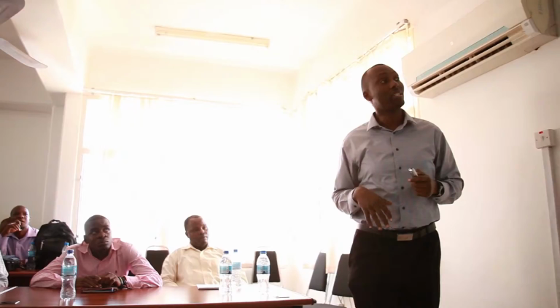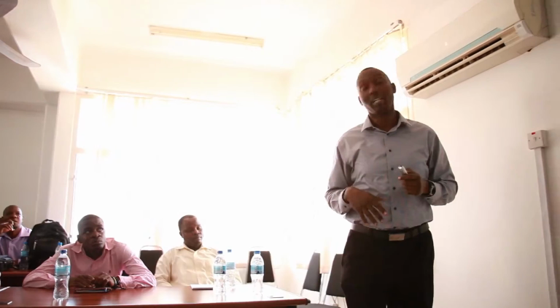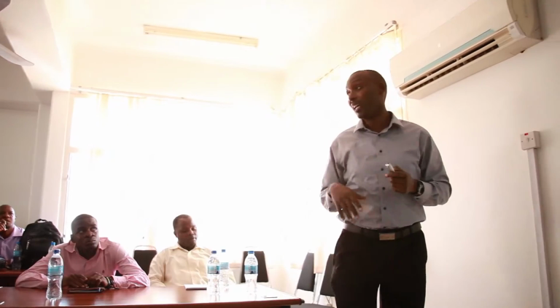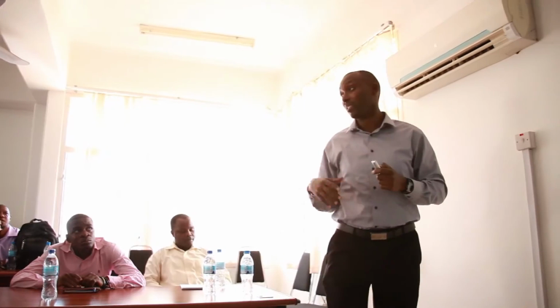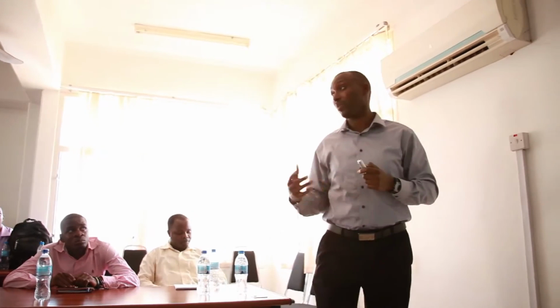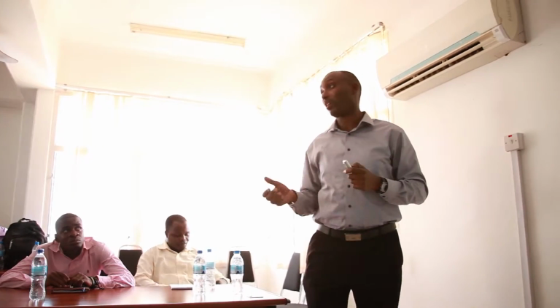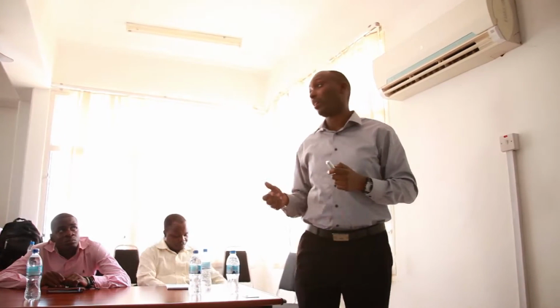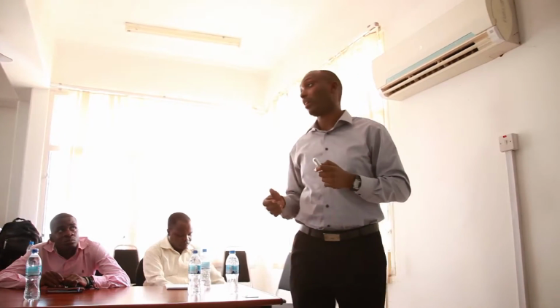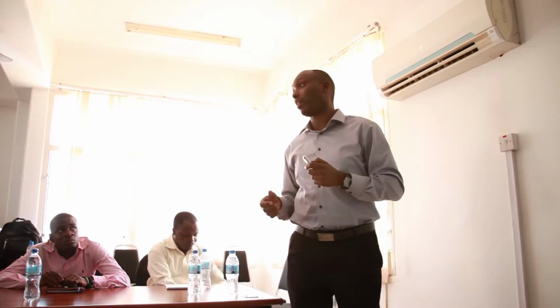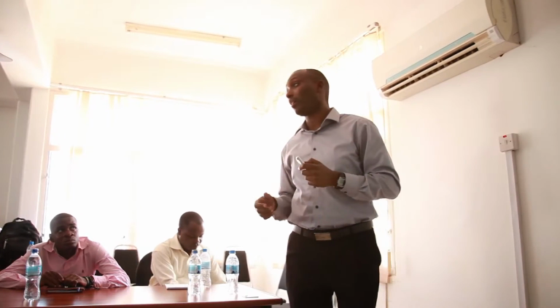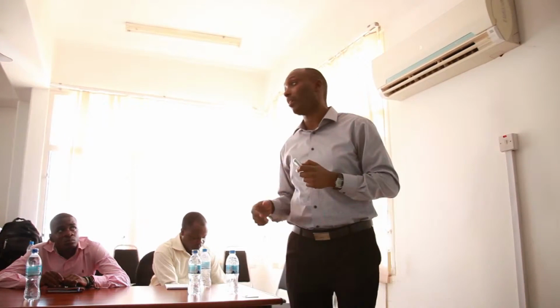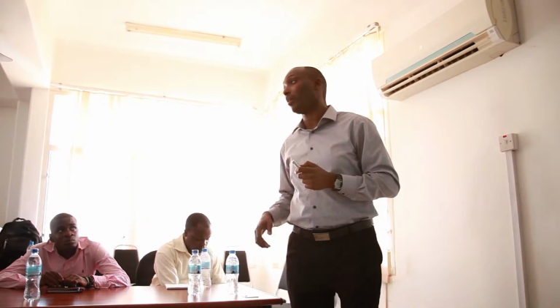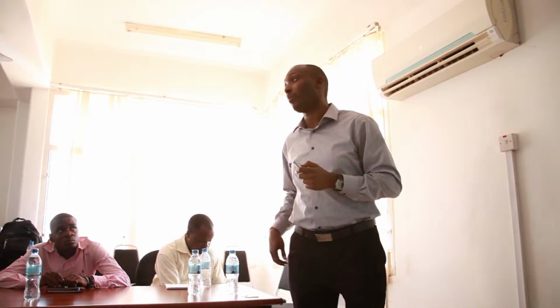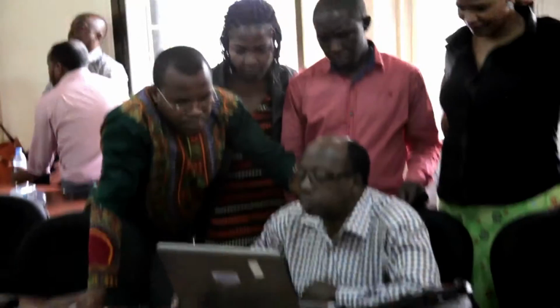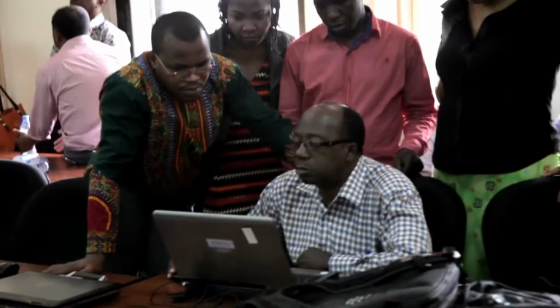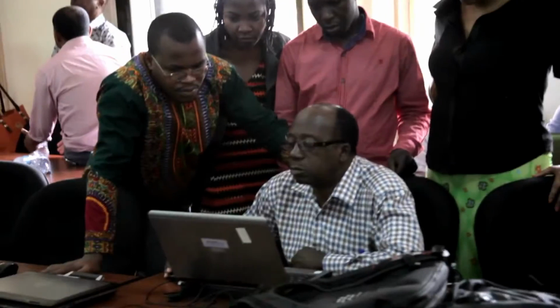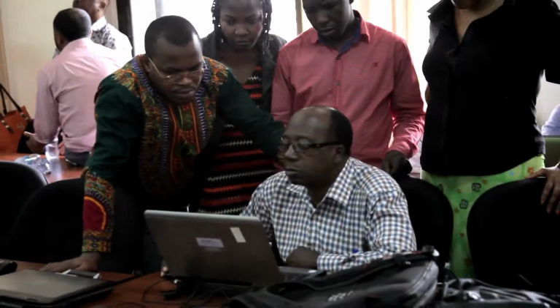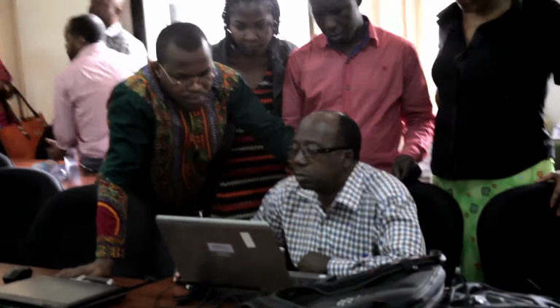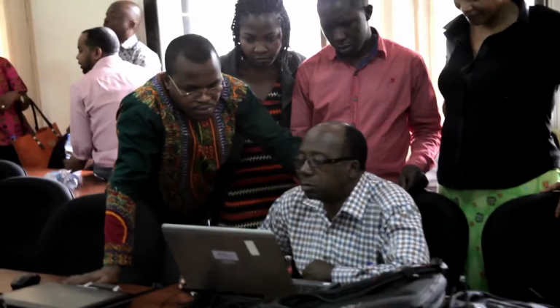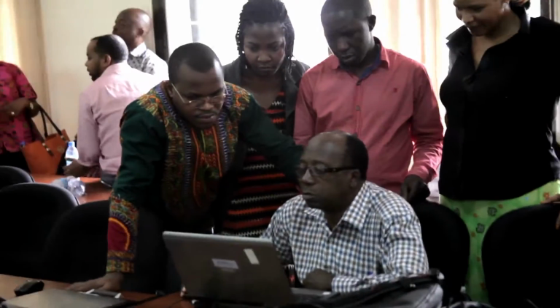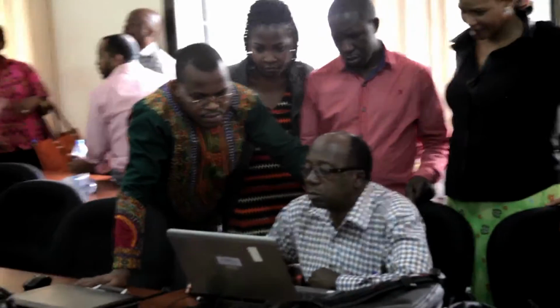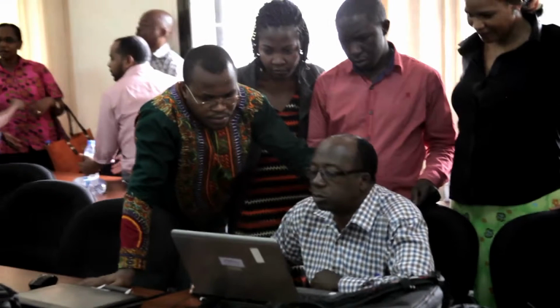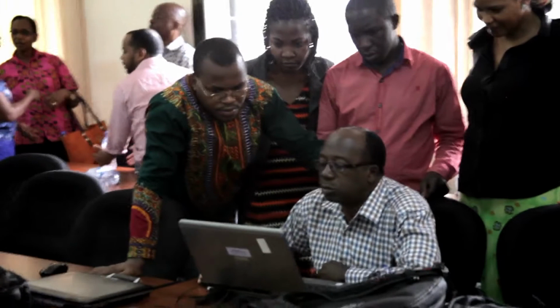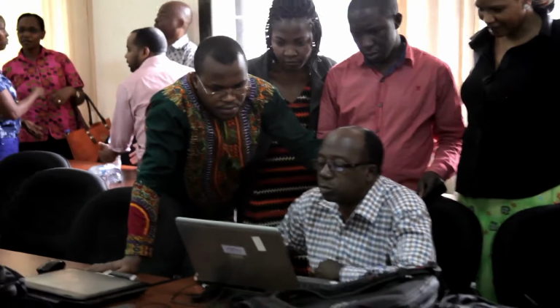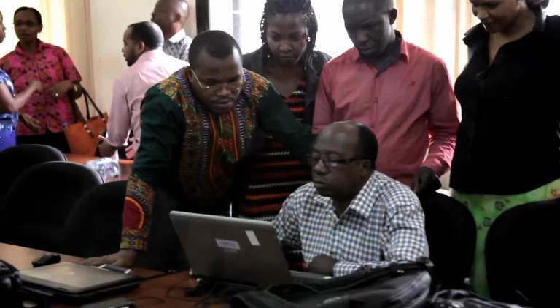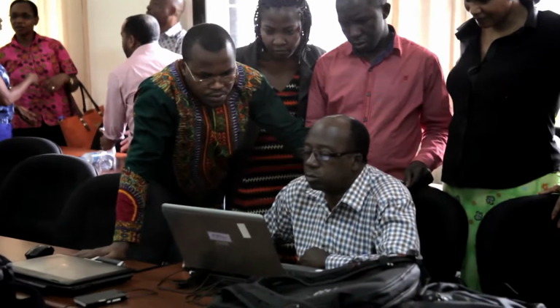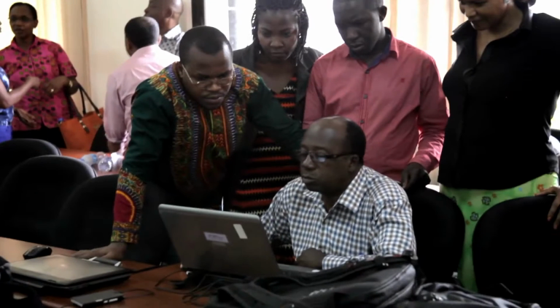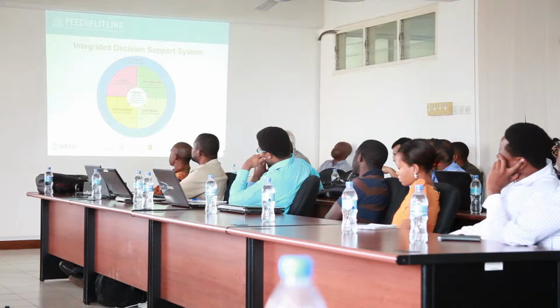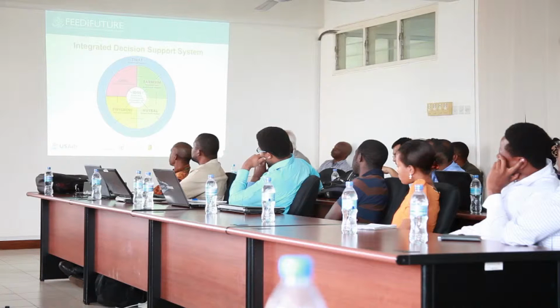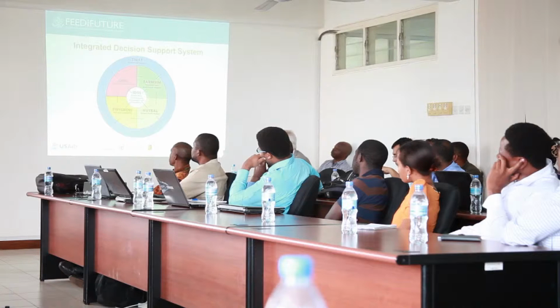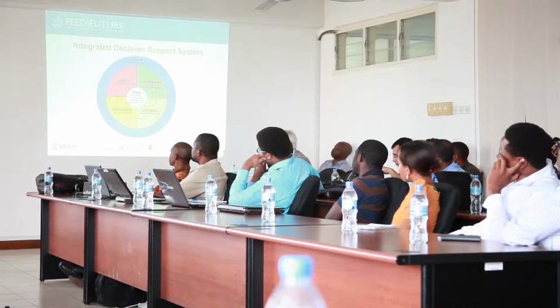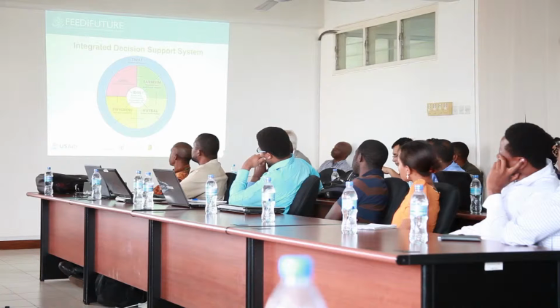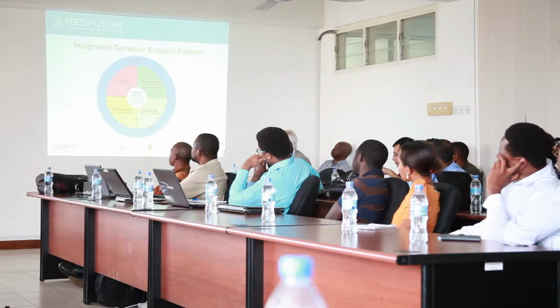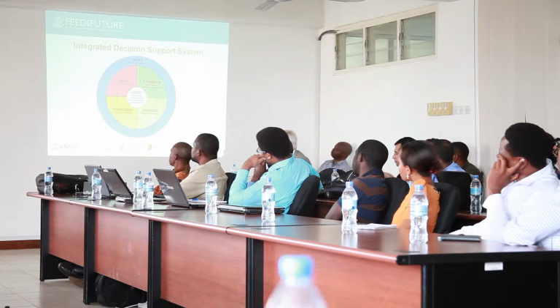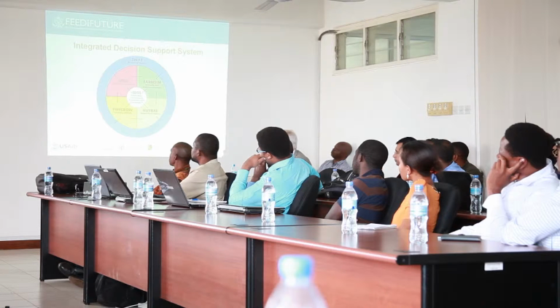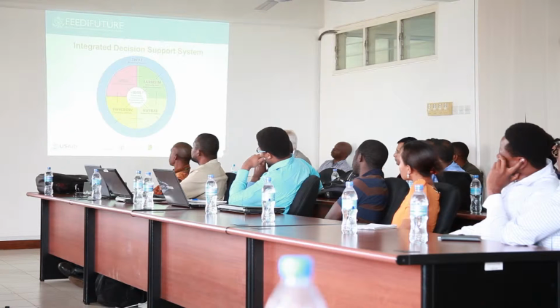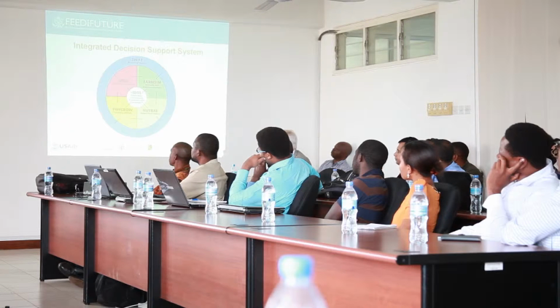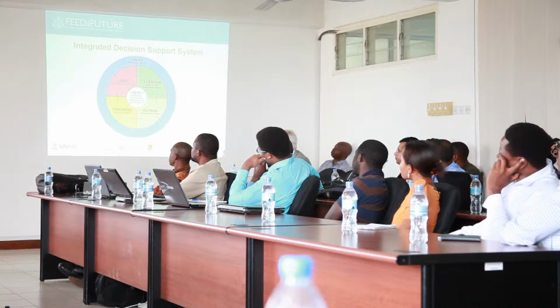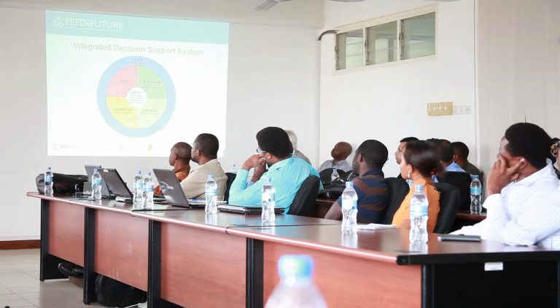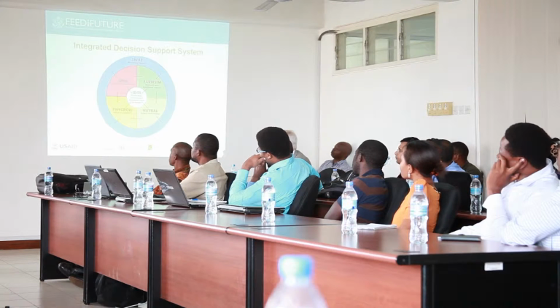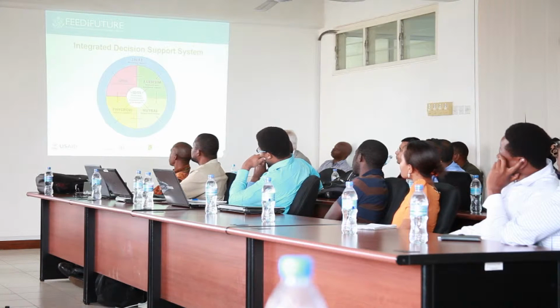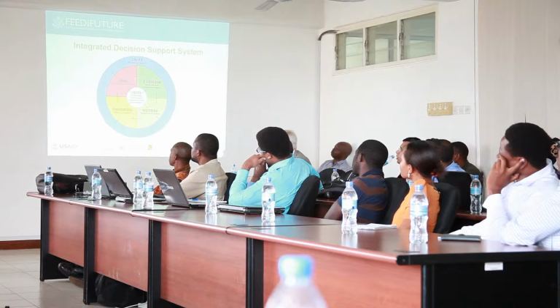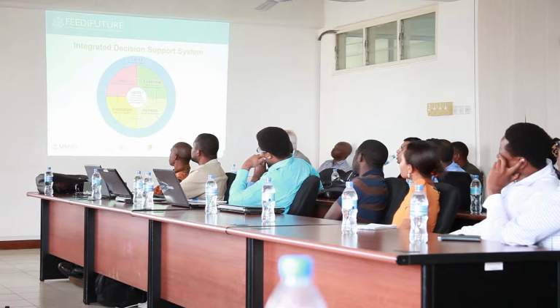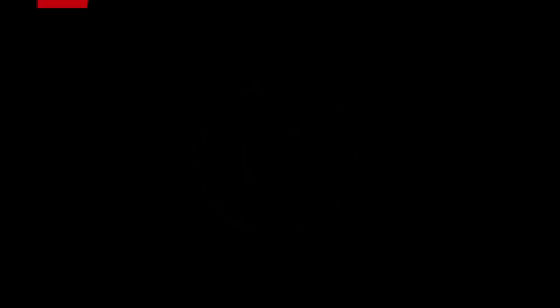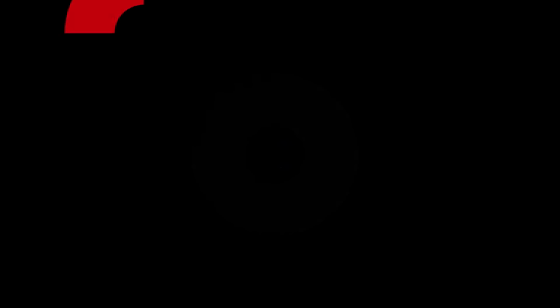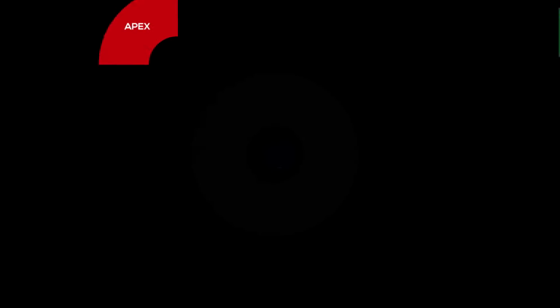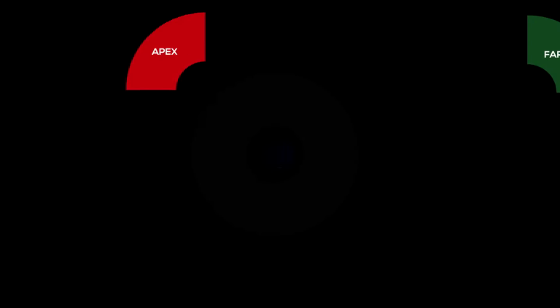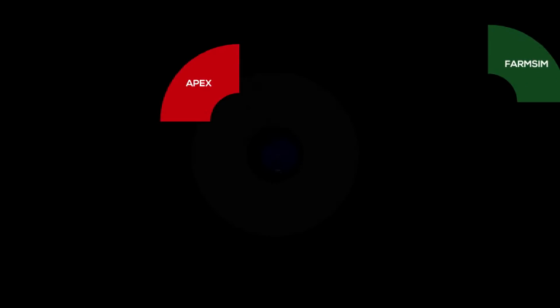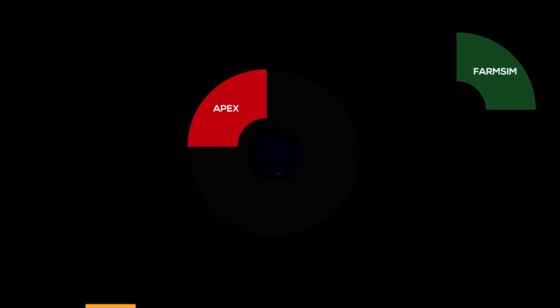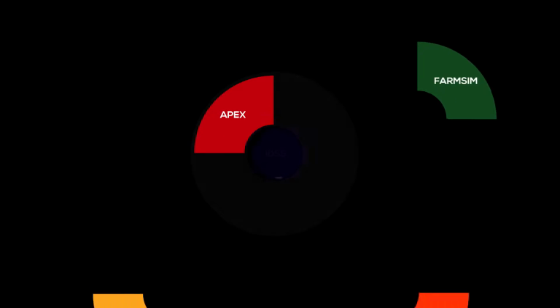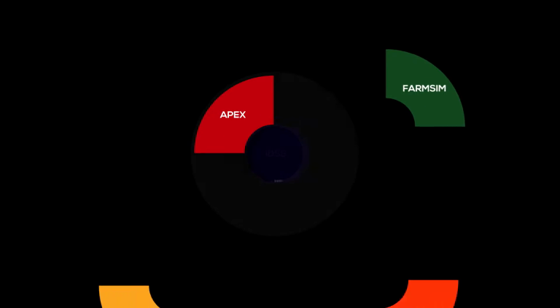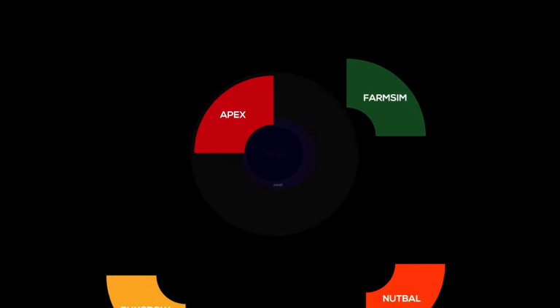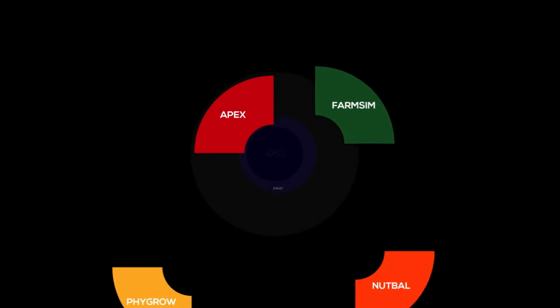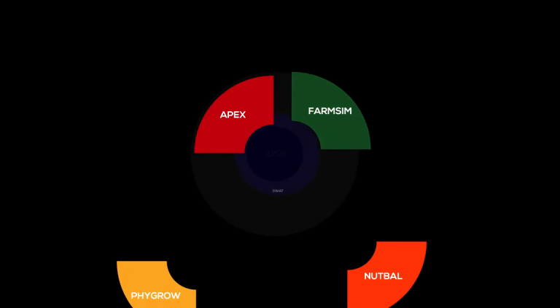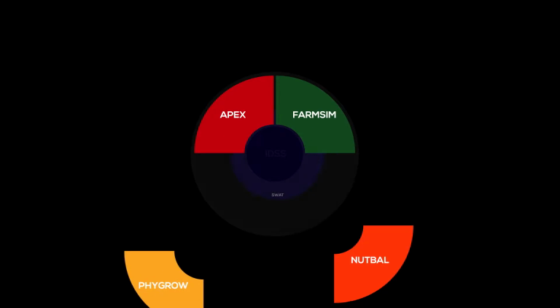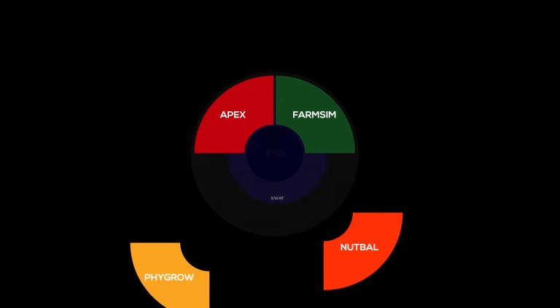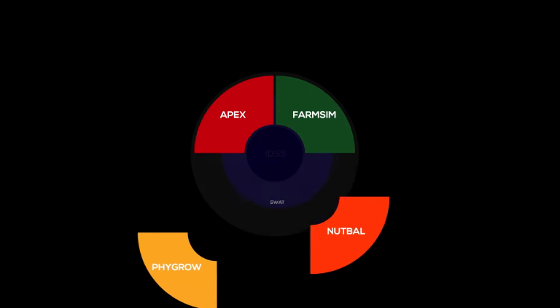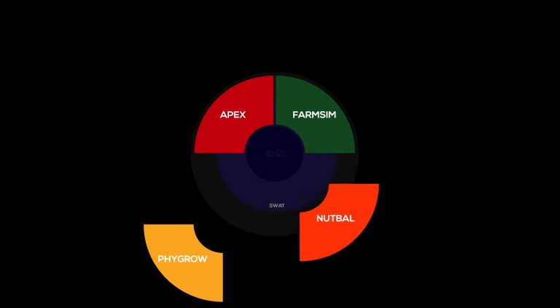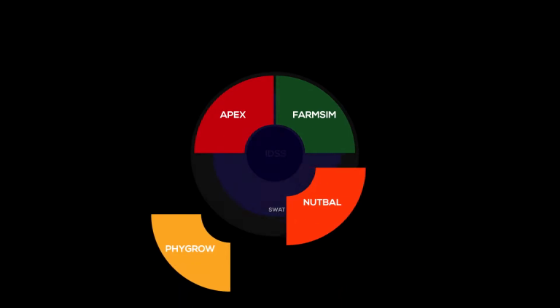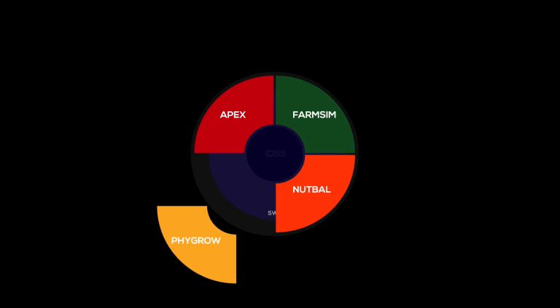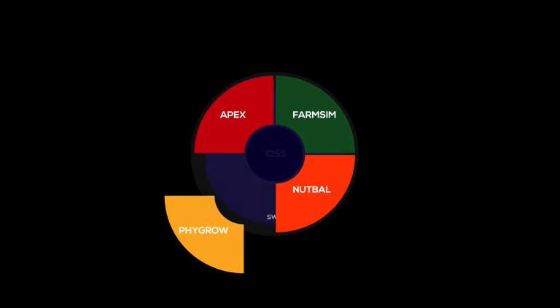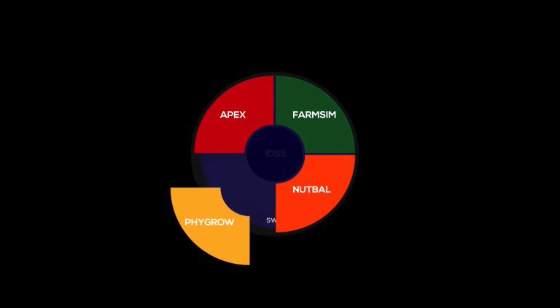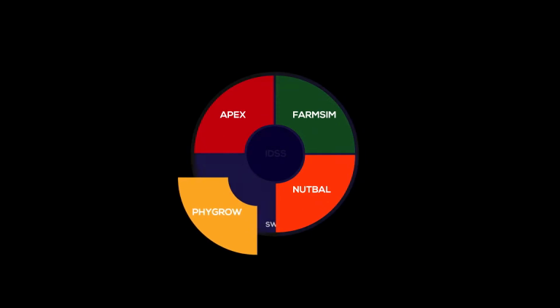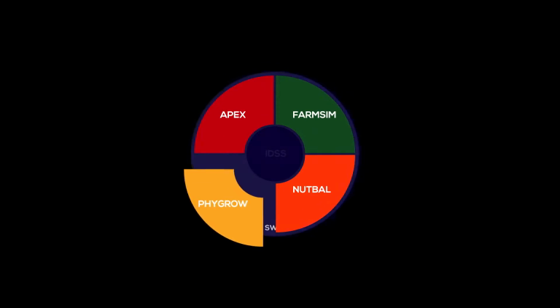As part of the project, in-country university scientists are being trained to use the models, which are known collectively as the Integrated Decision Support System.